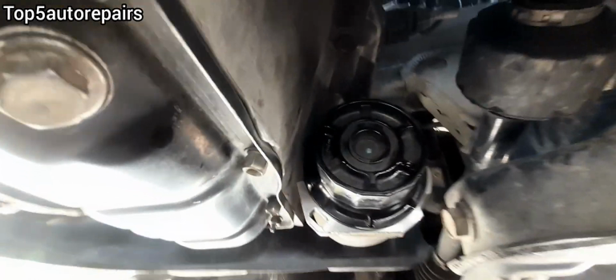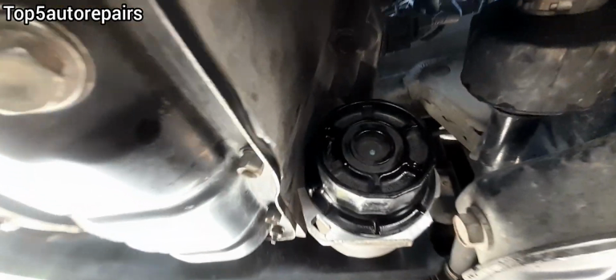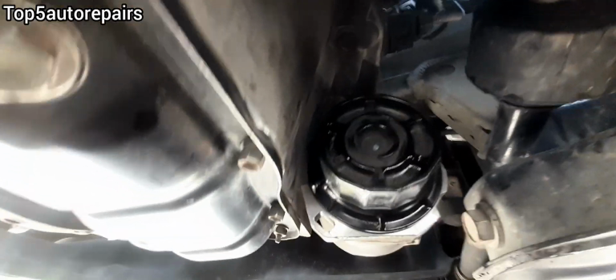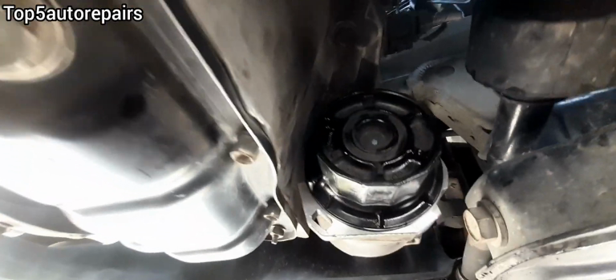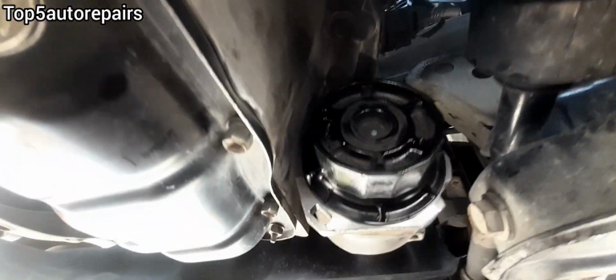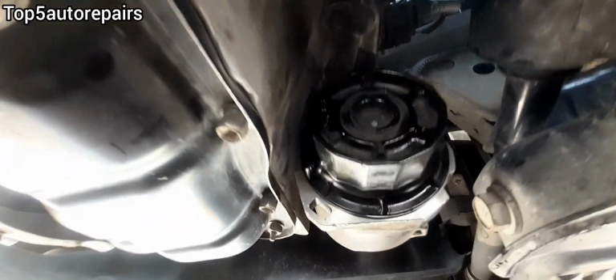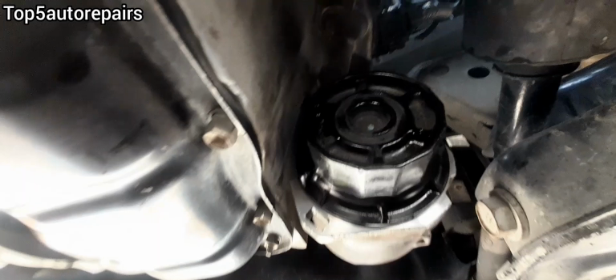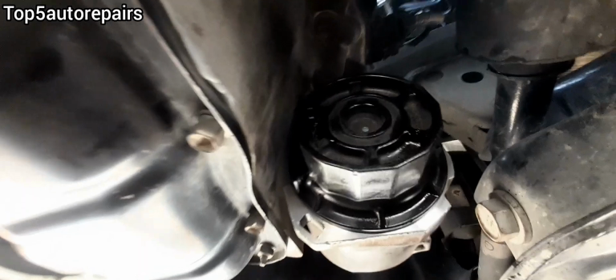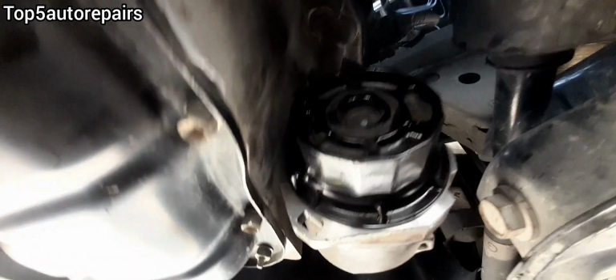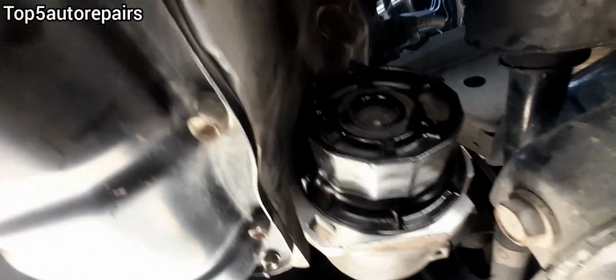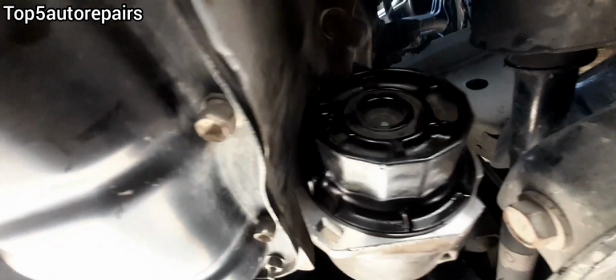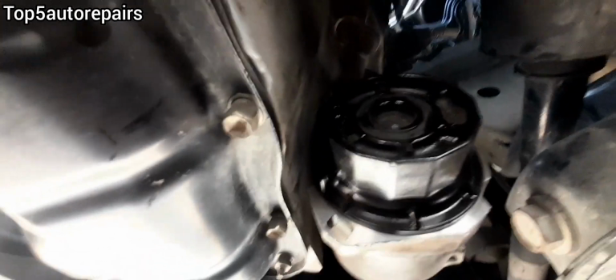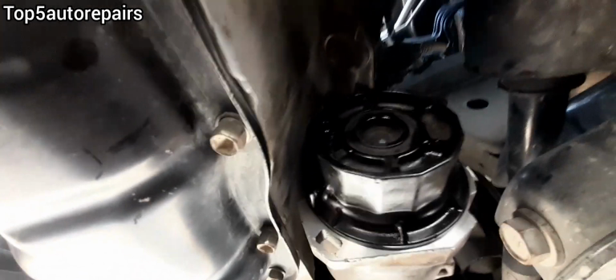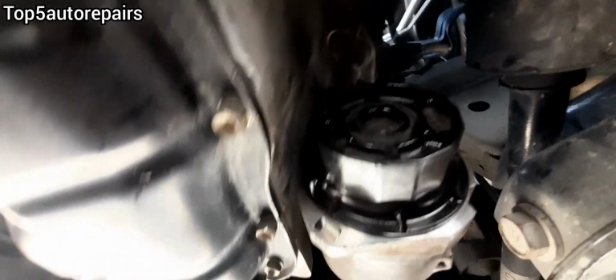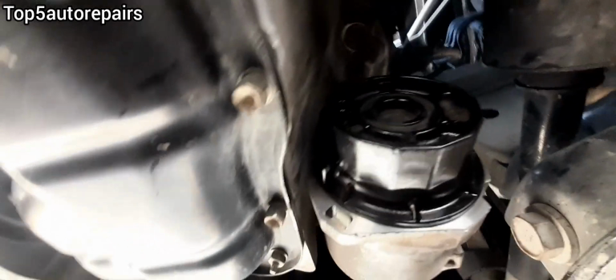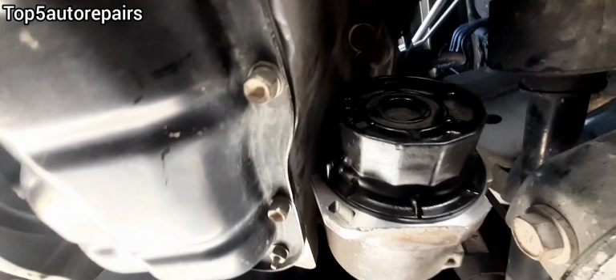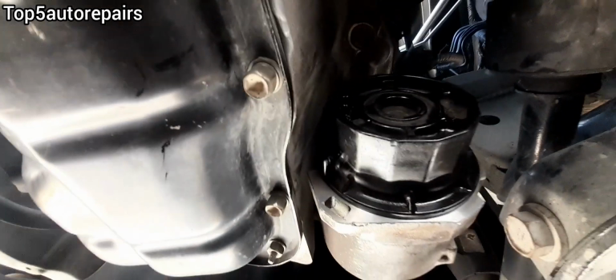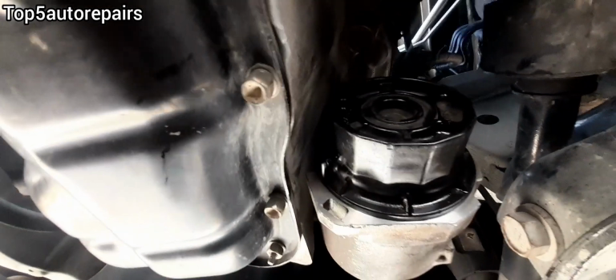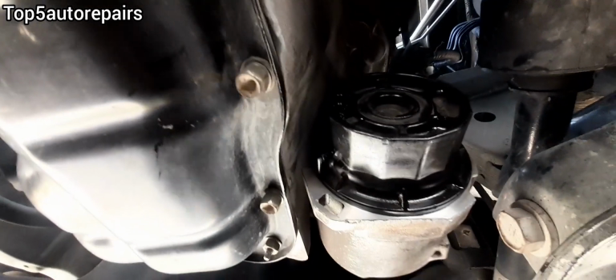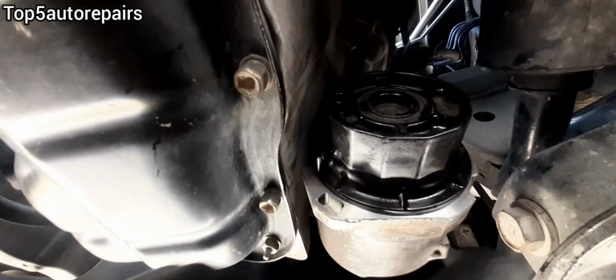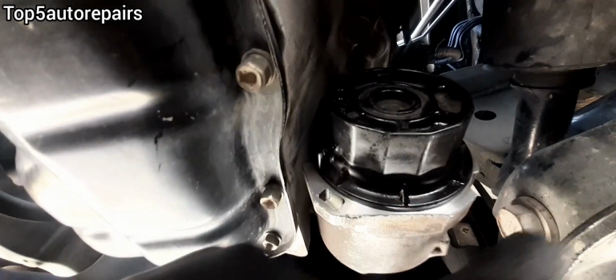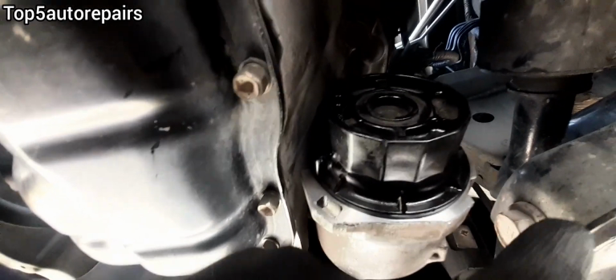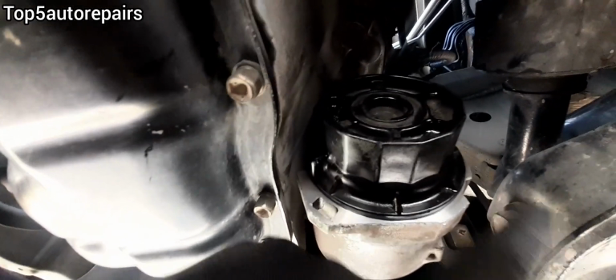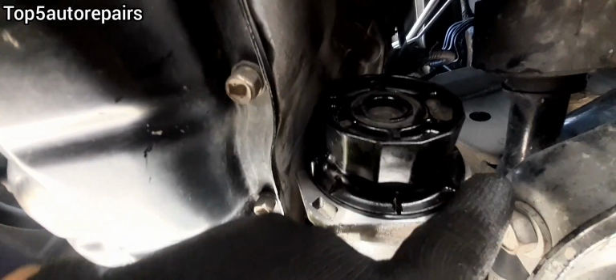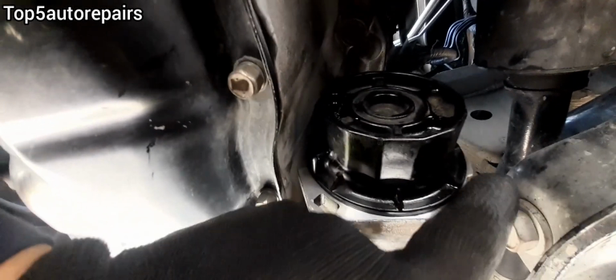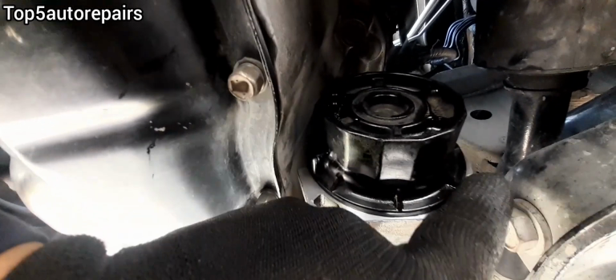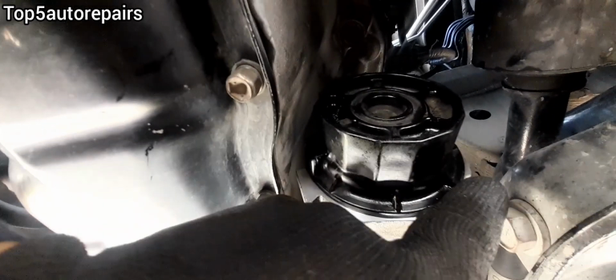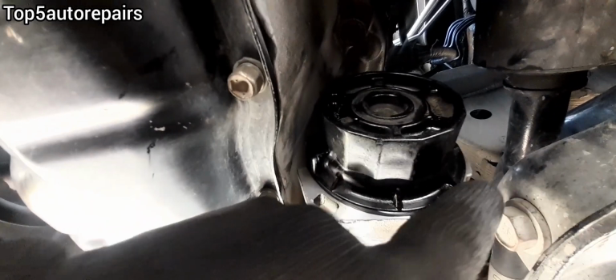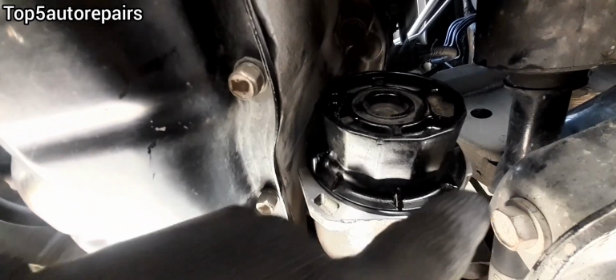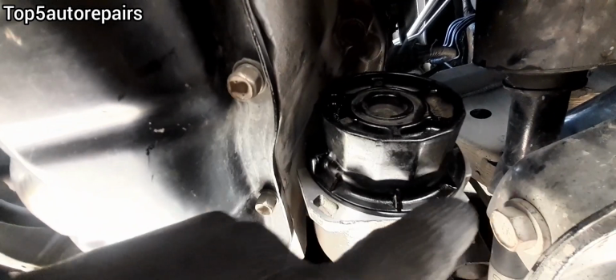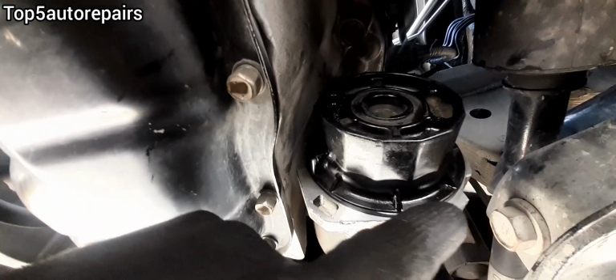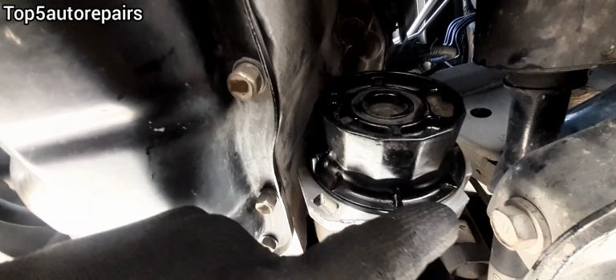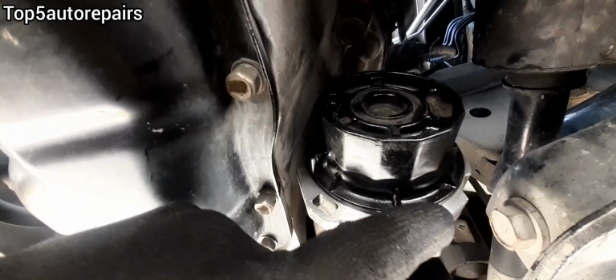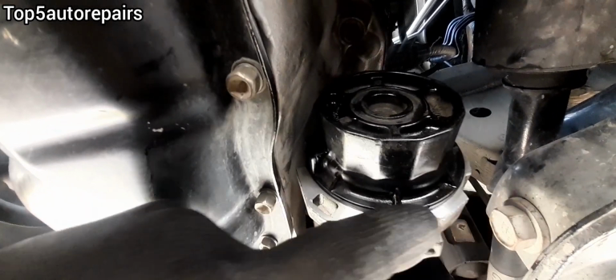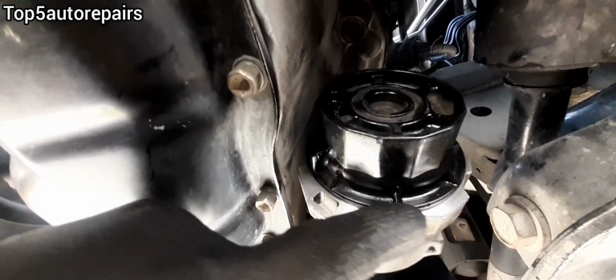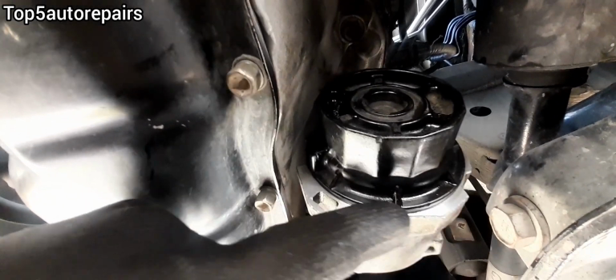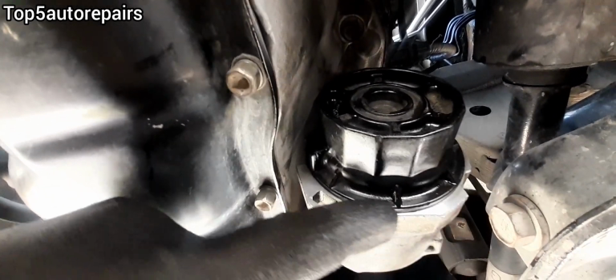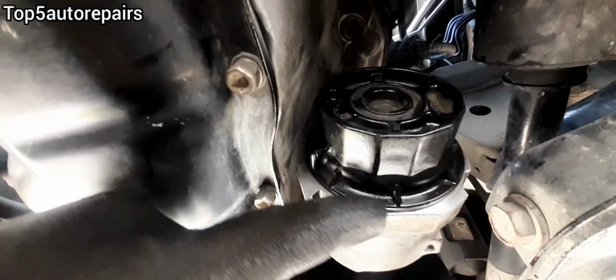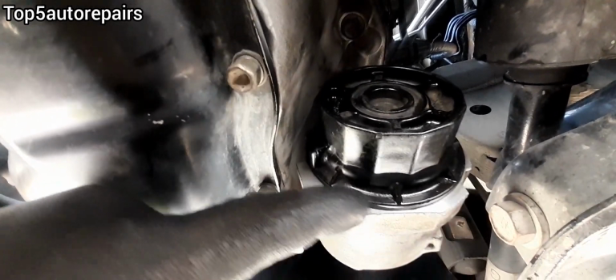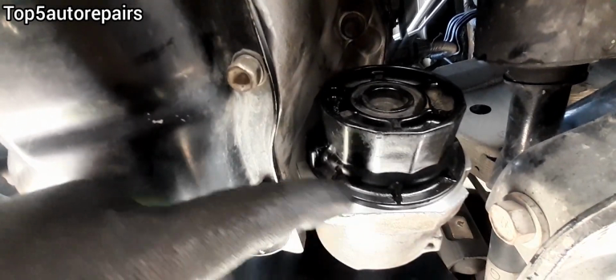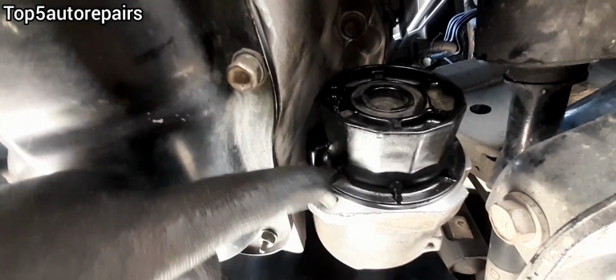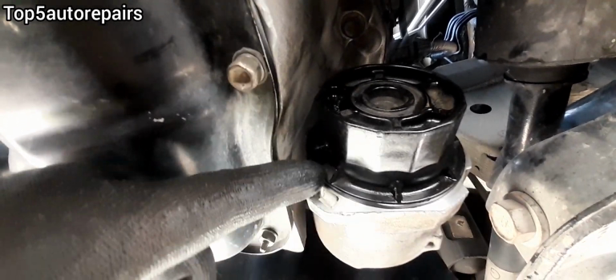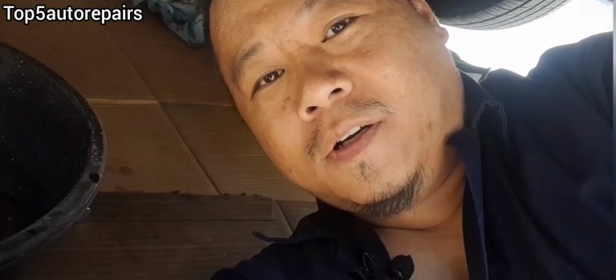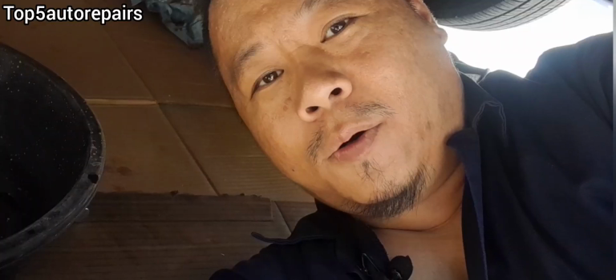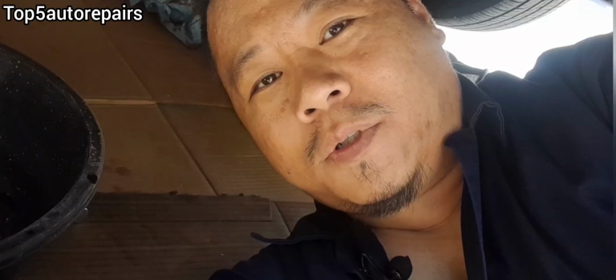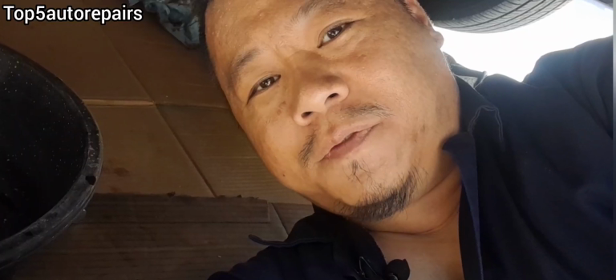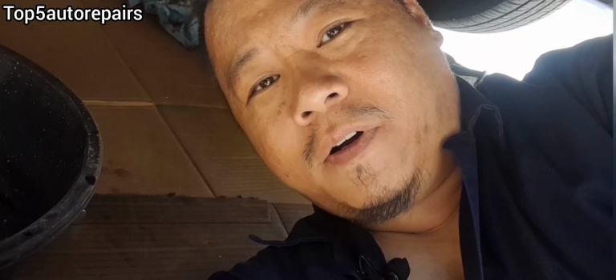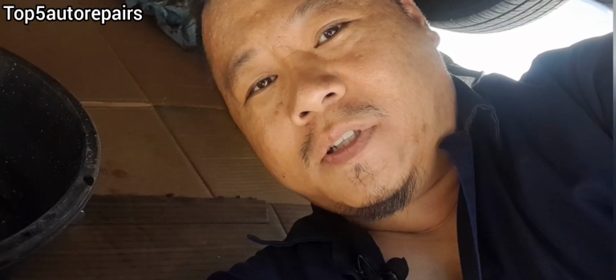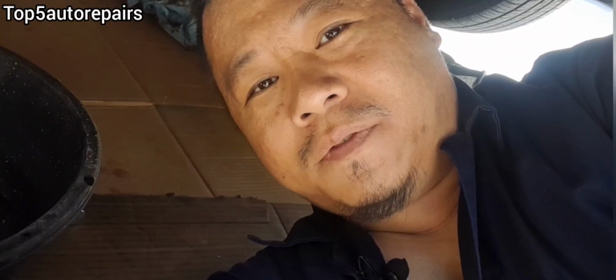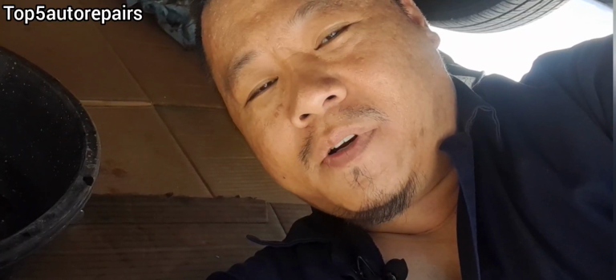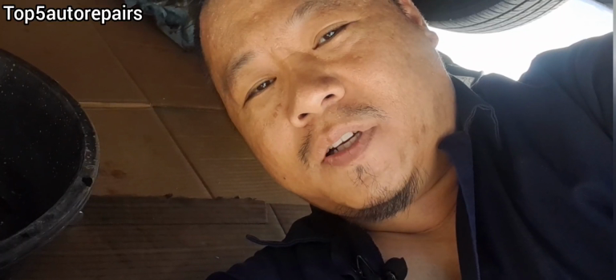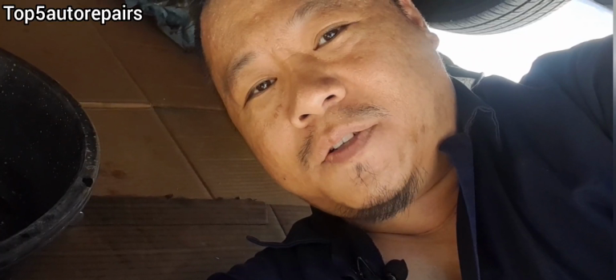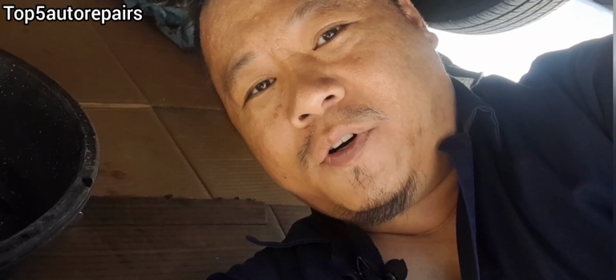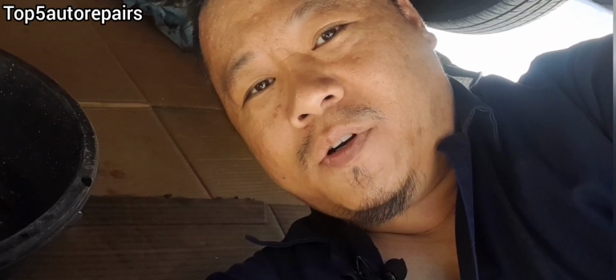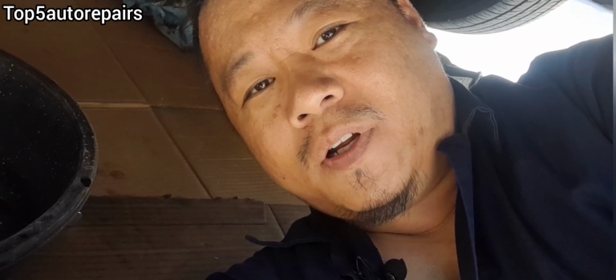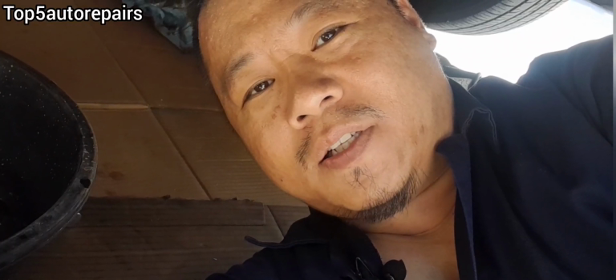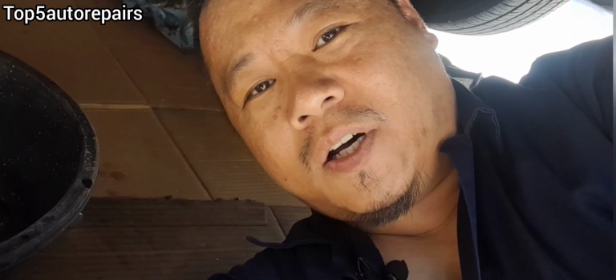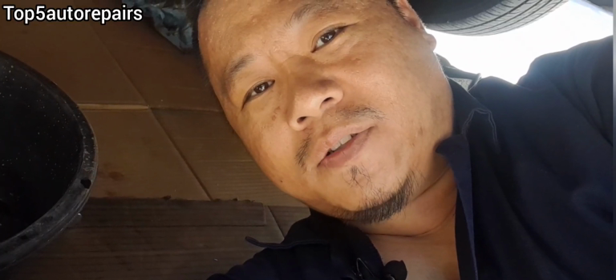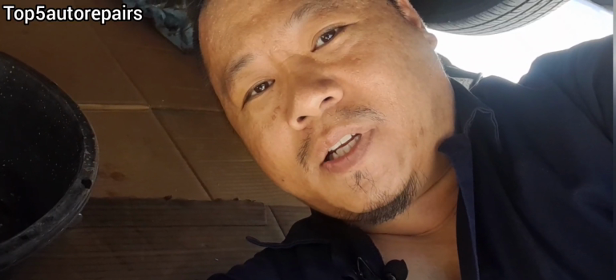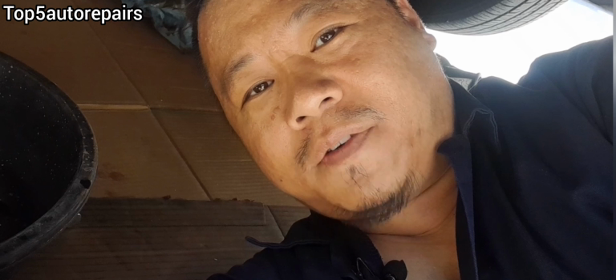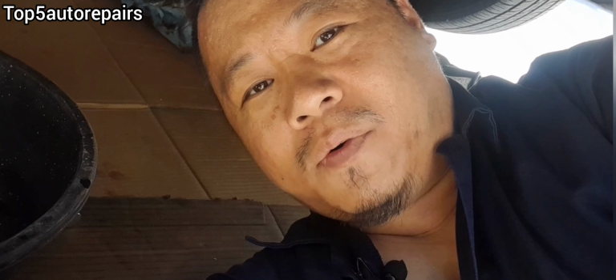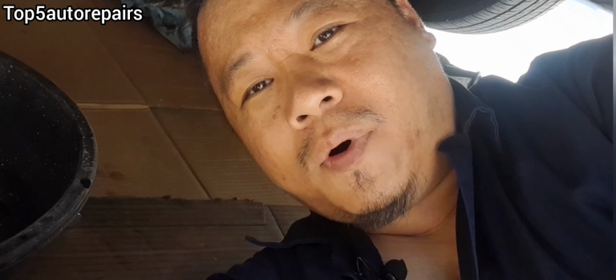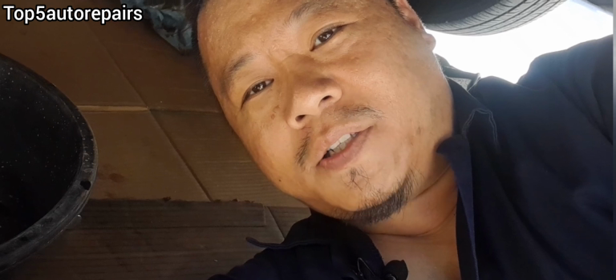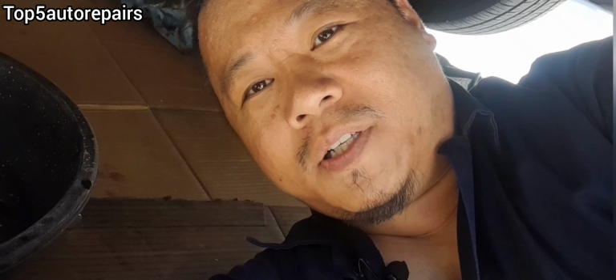Make sure to inspect your work afterward. I hope you found this video useful. As always, thank you for watching and subscribe to Top 5 Auto Repairs.